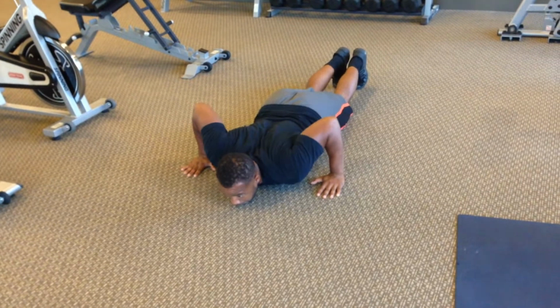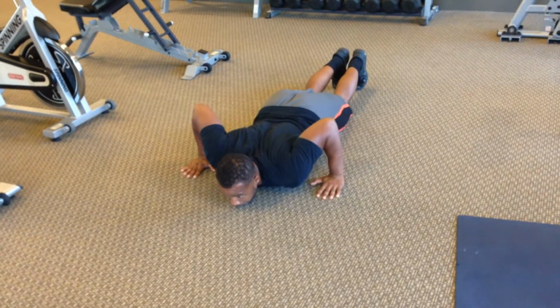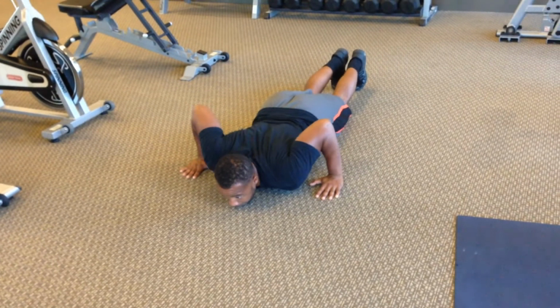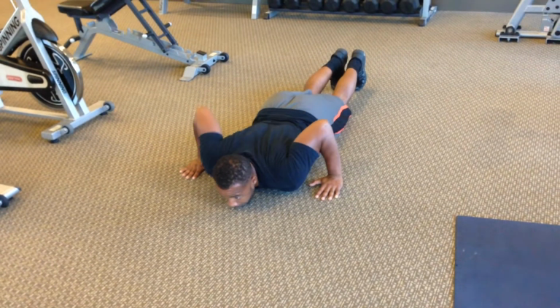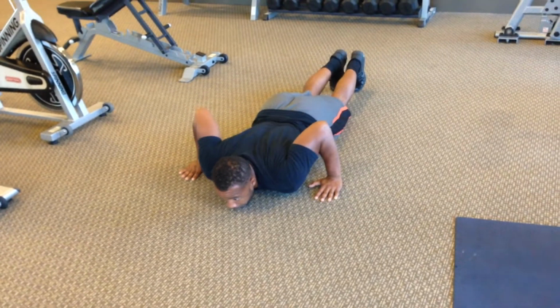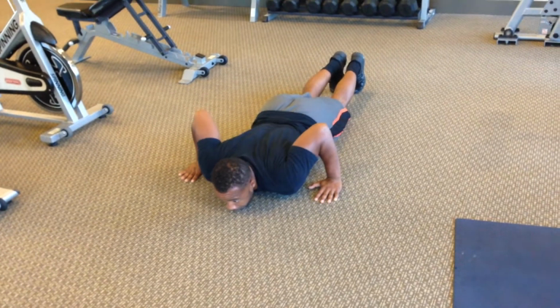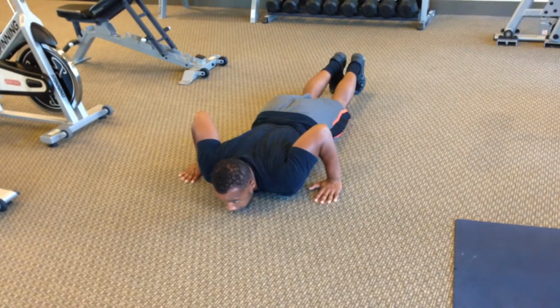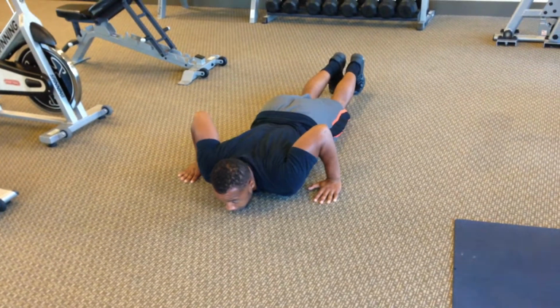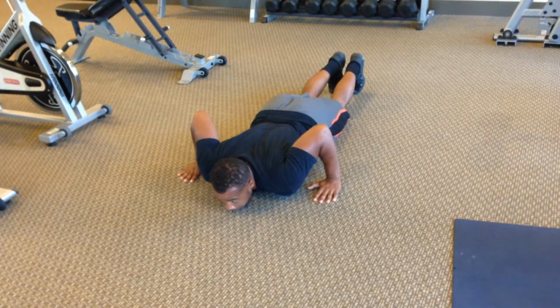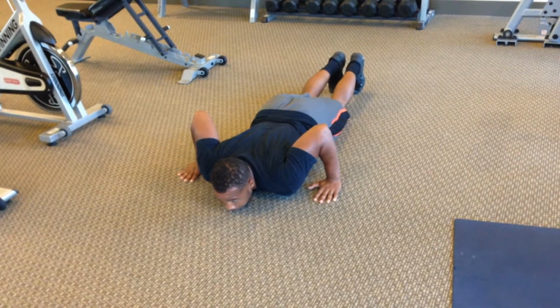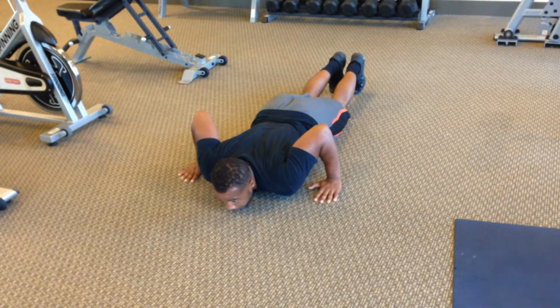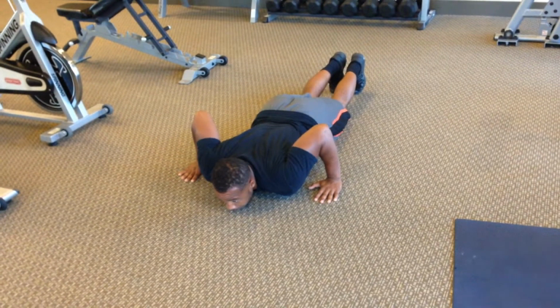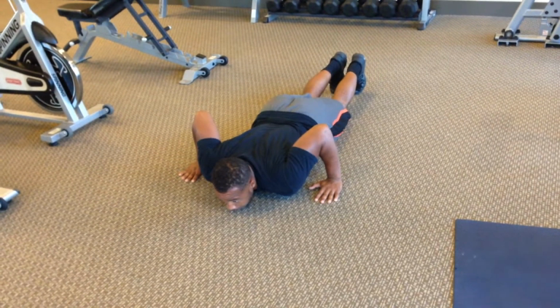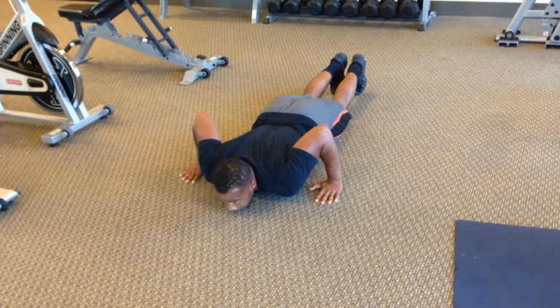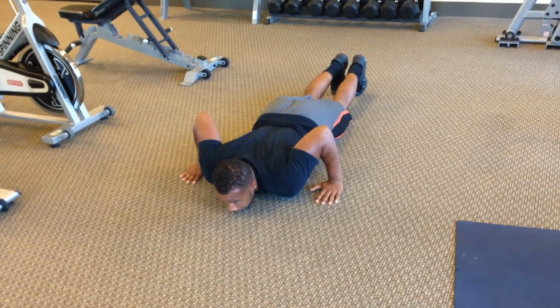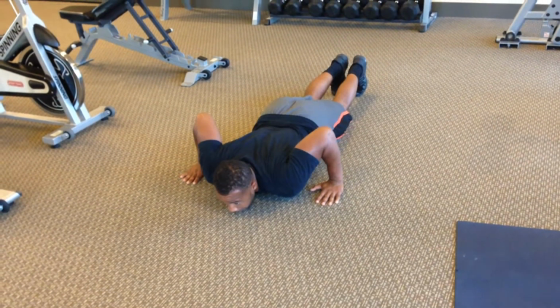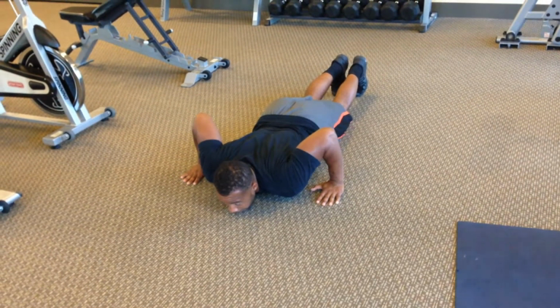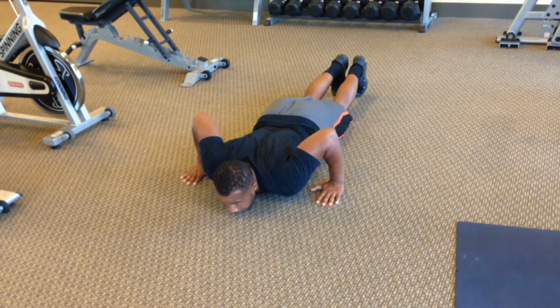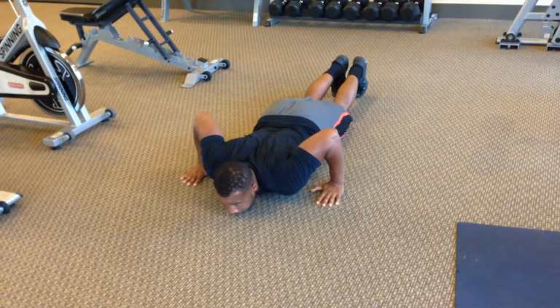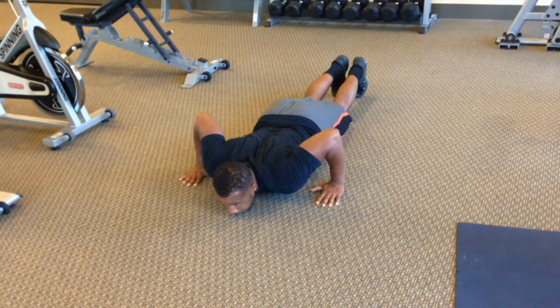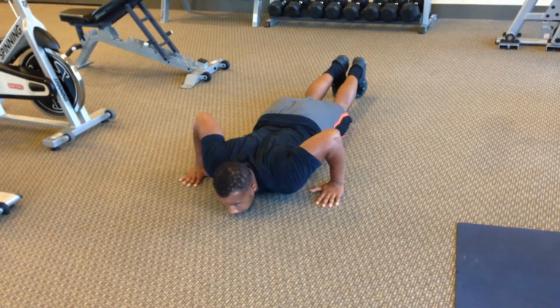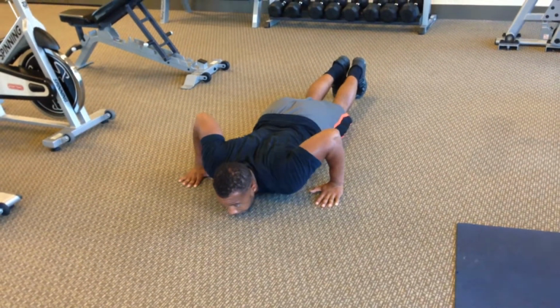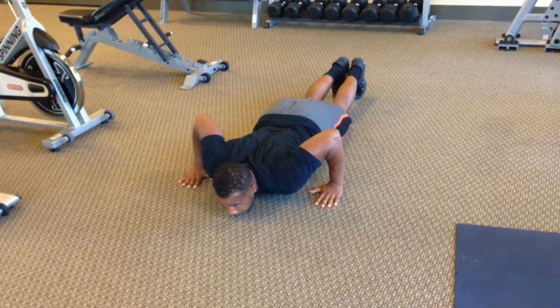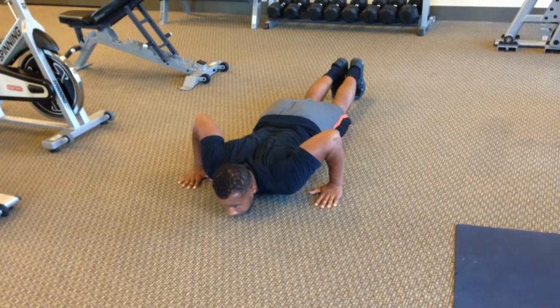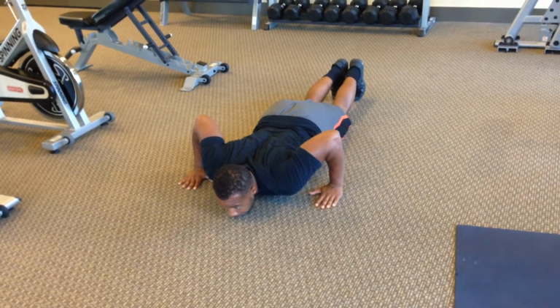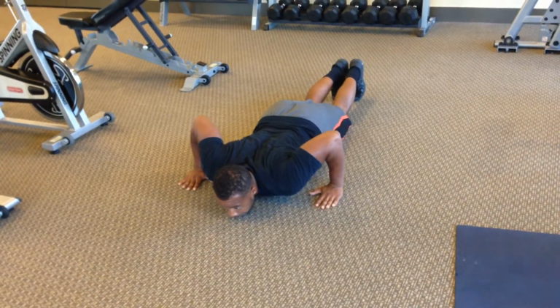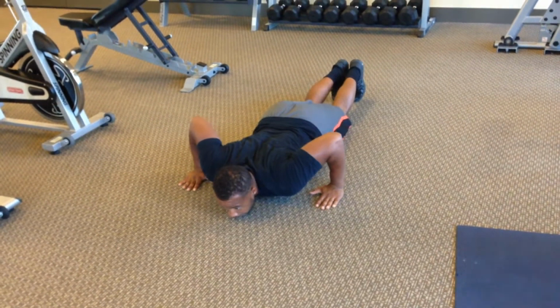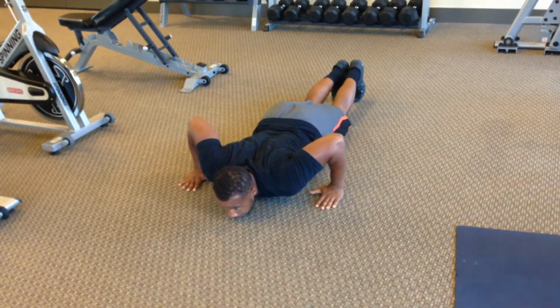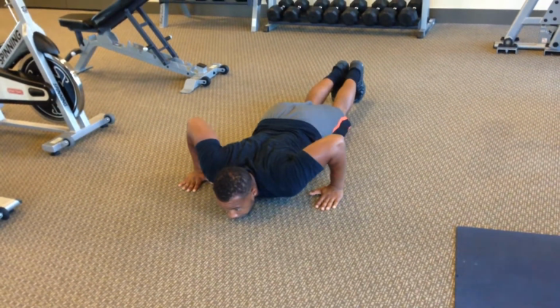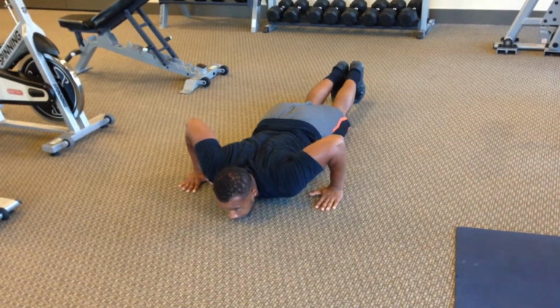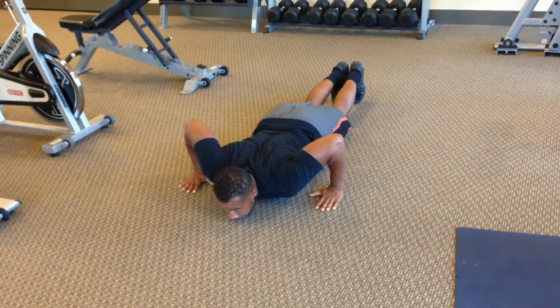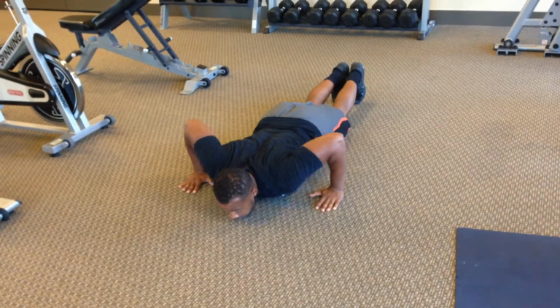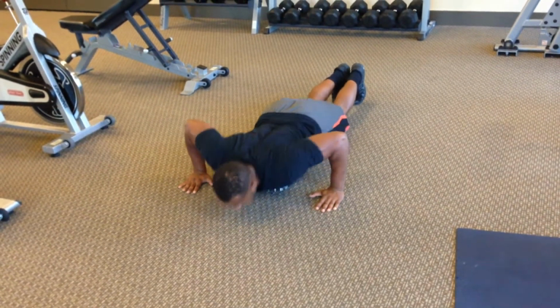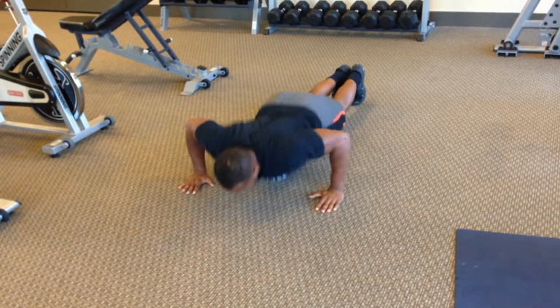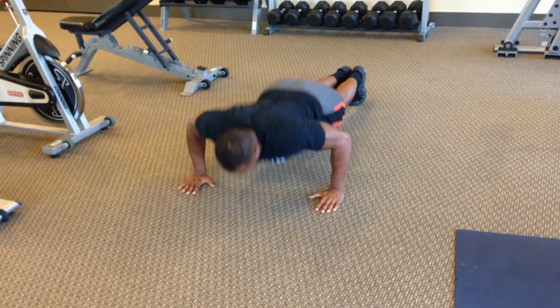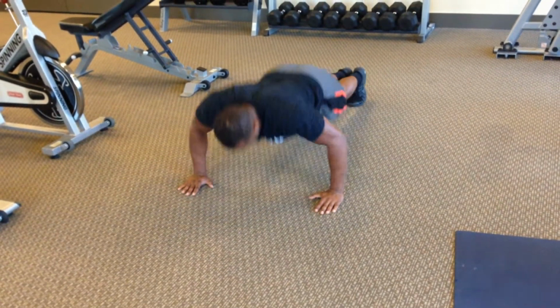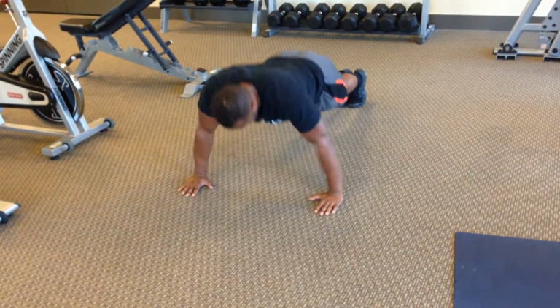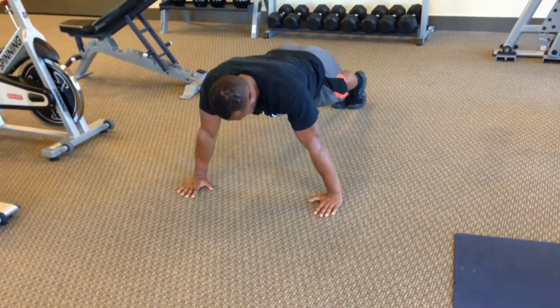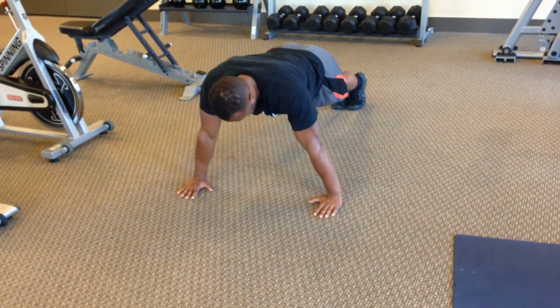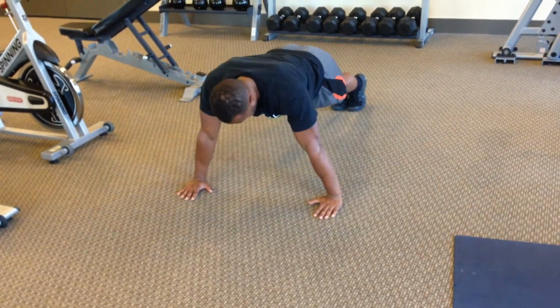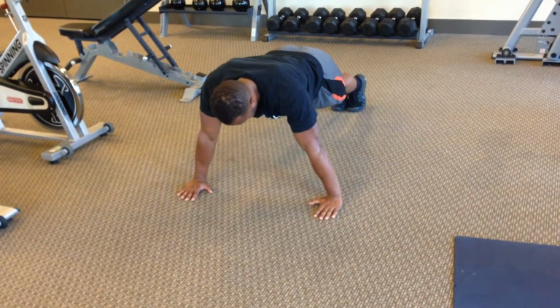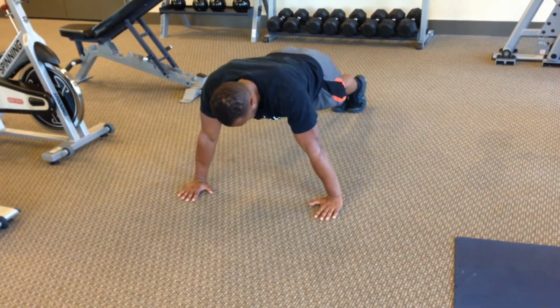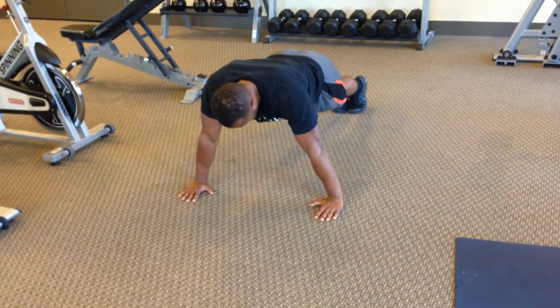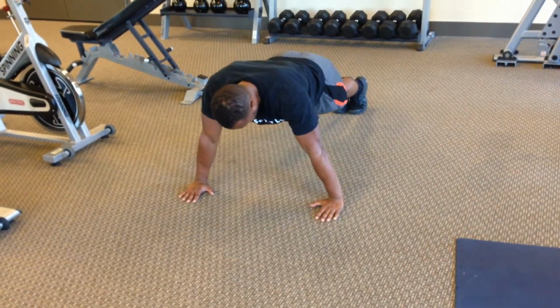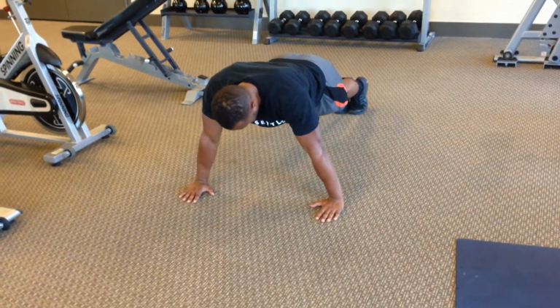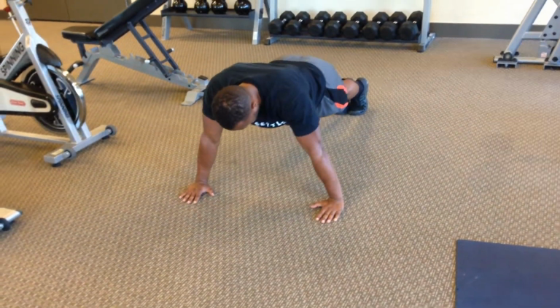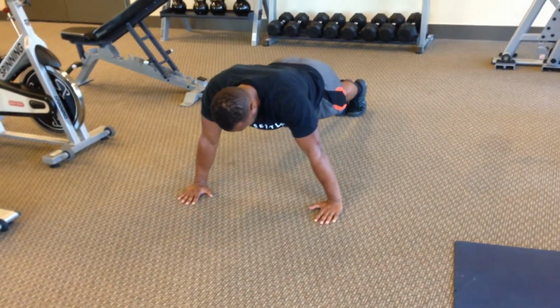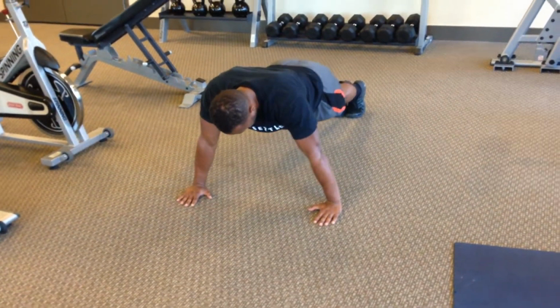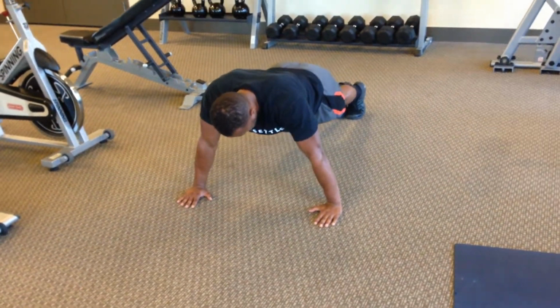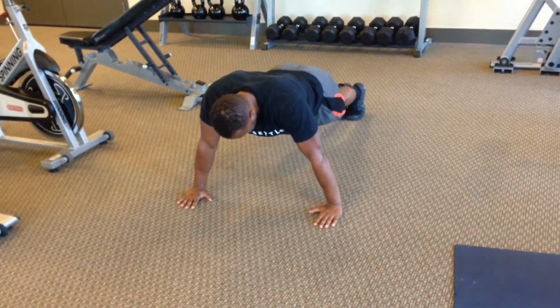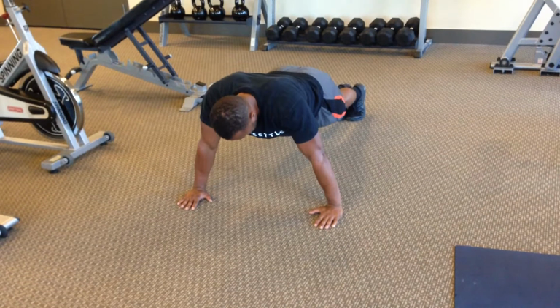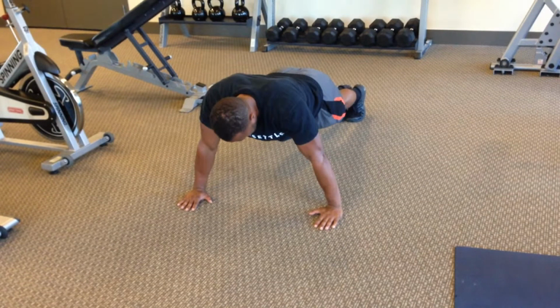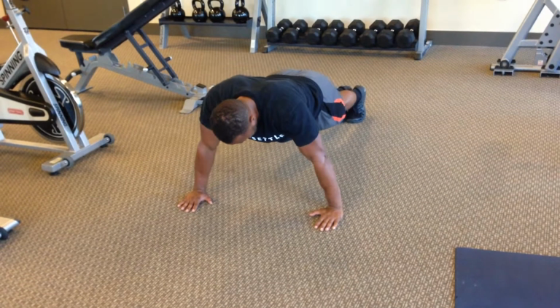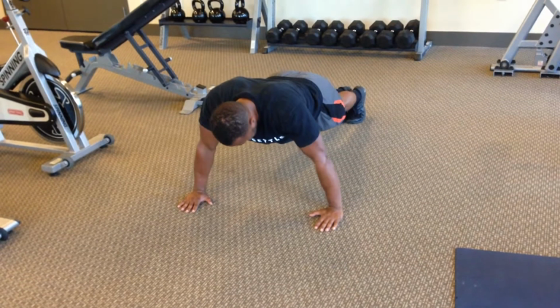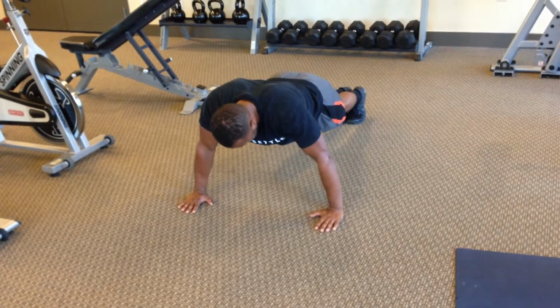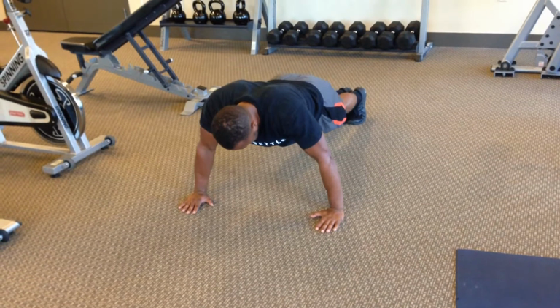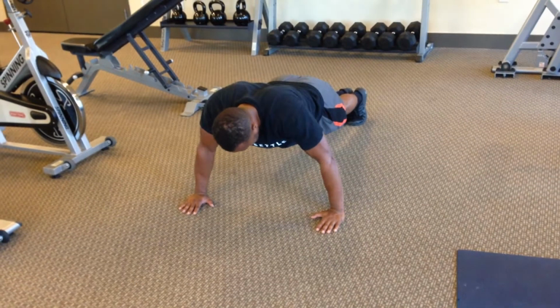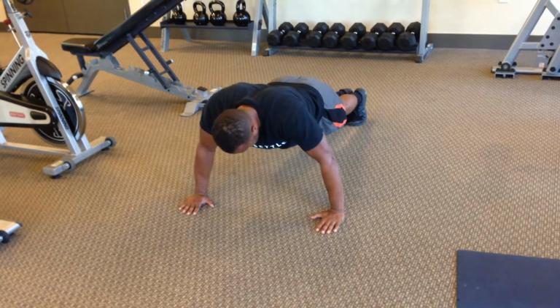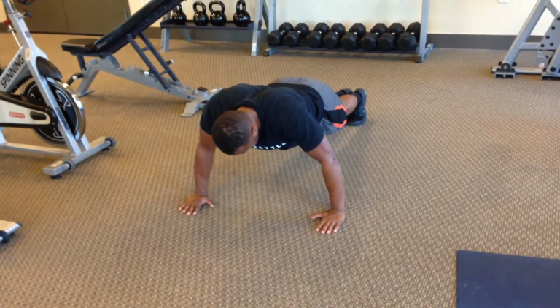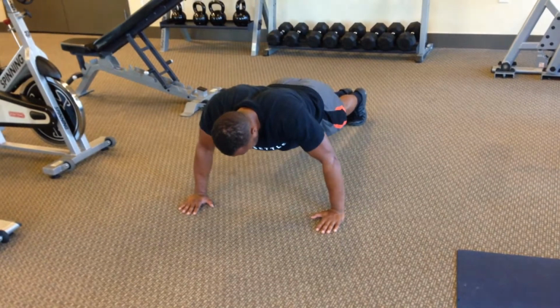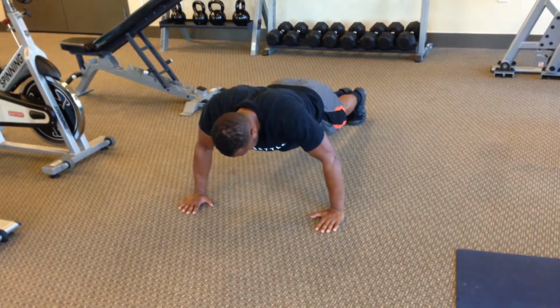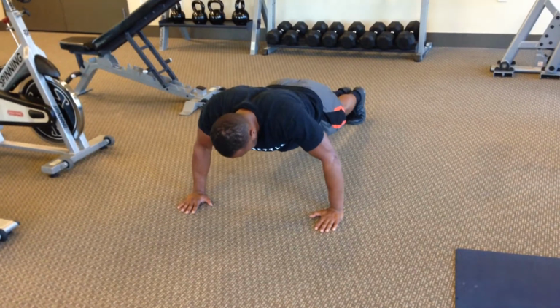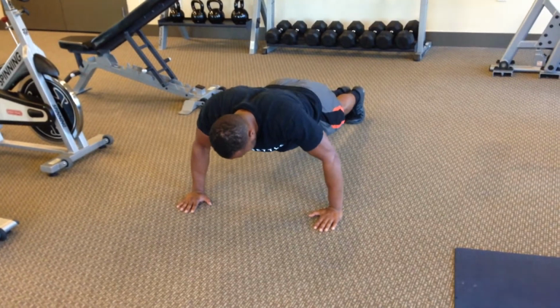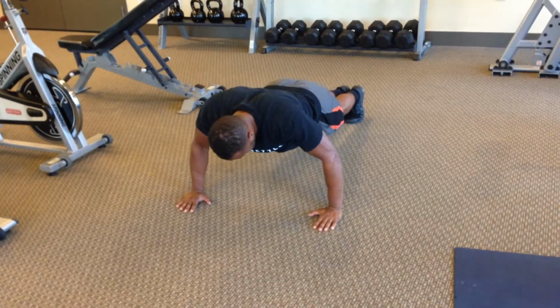As soon as you hit the ground, you want to try and pop right back up, keeping your body nice and straight.